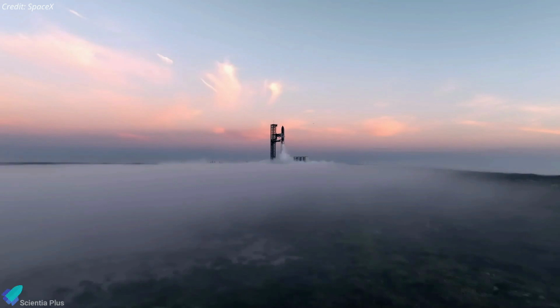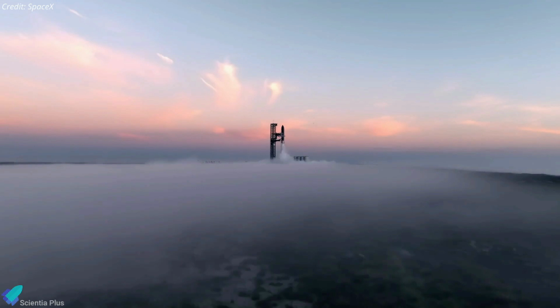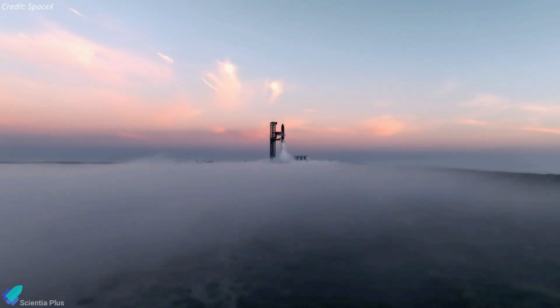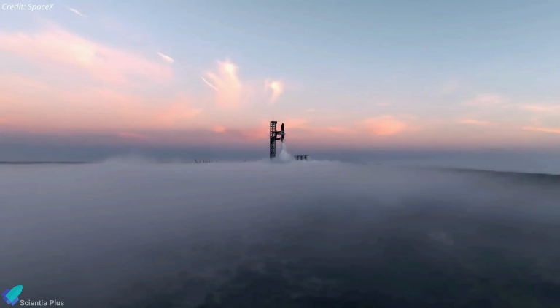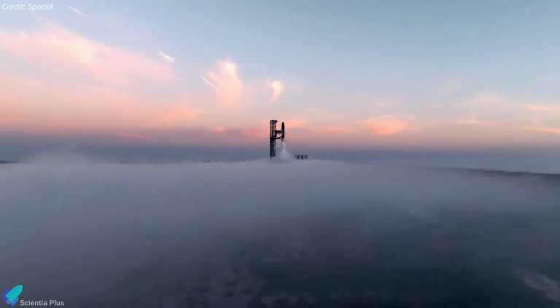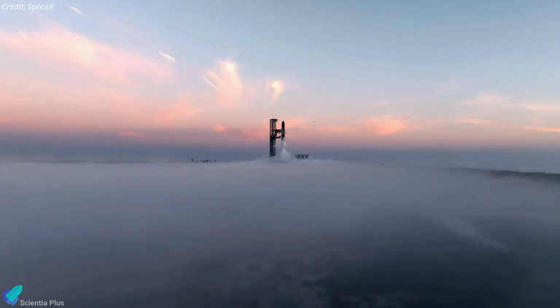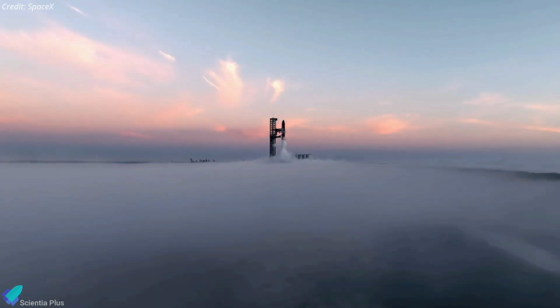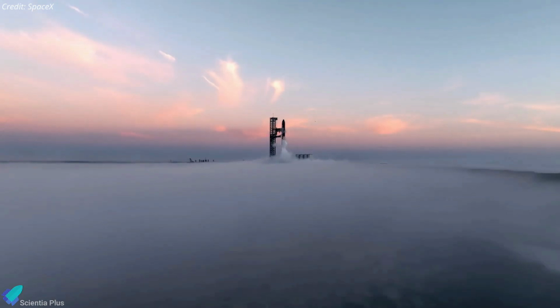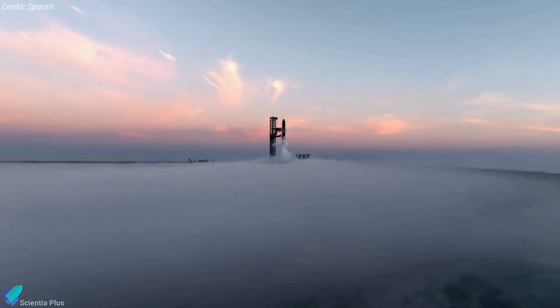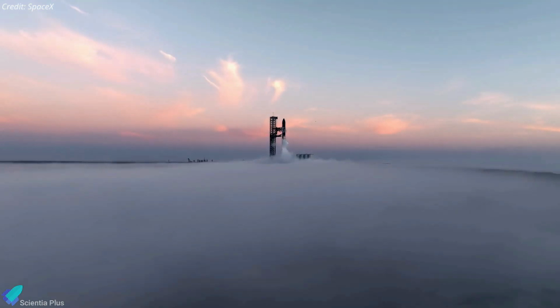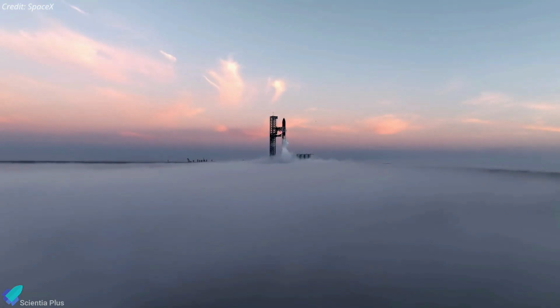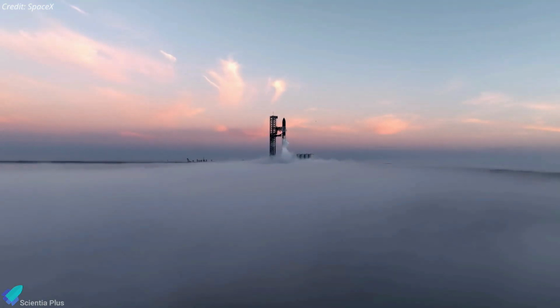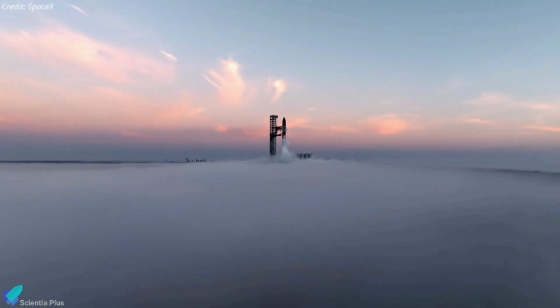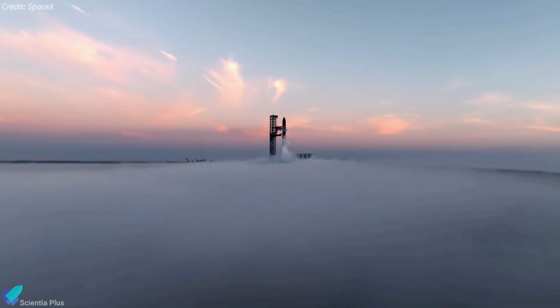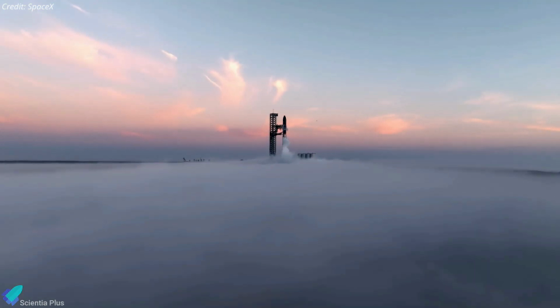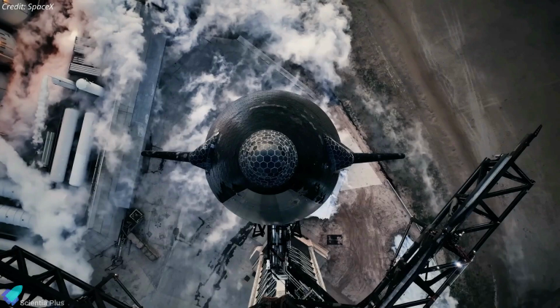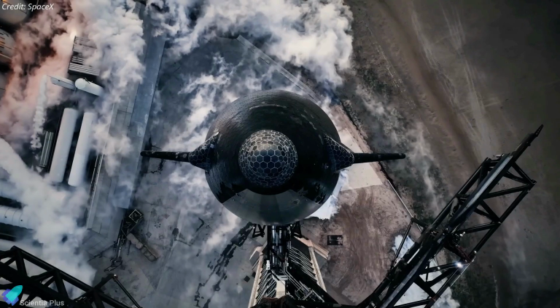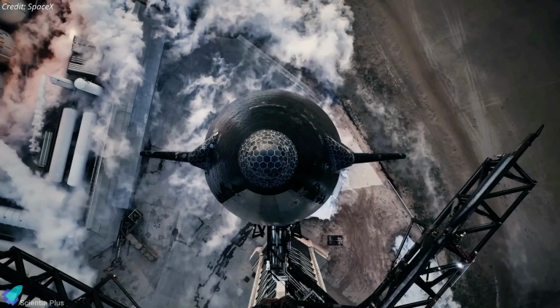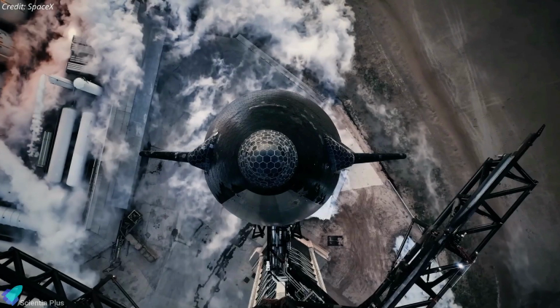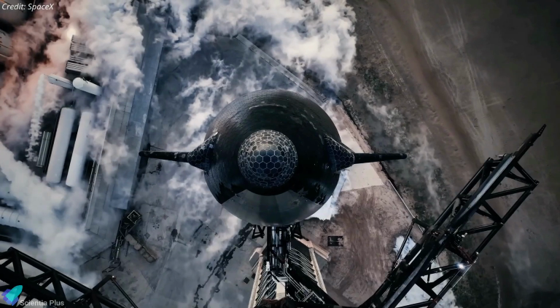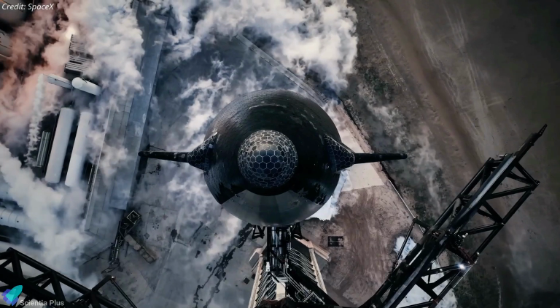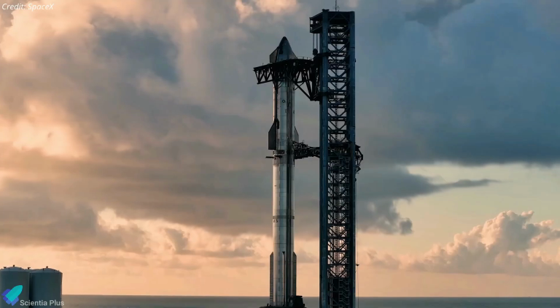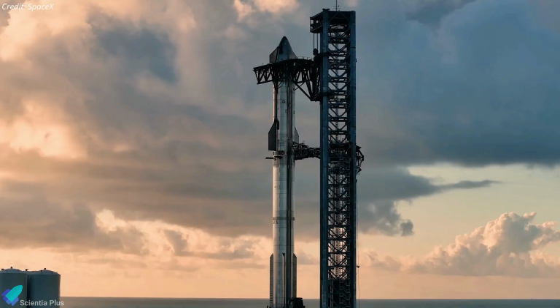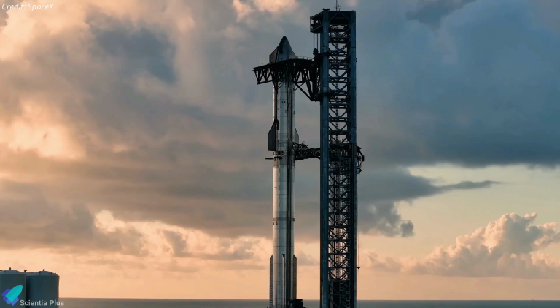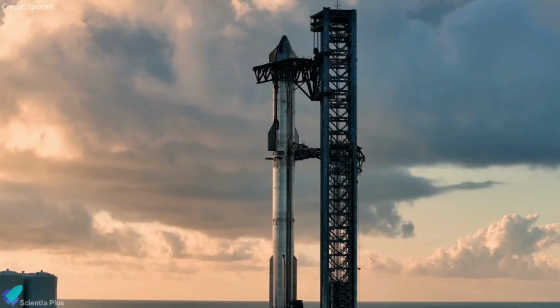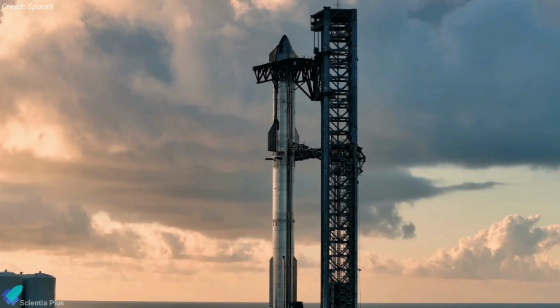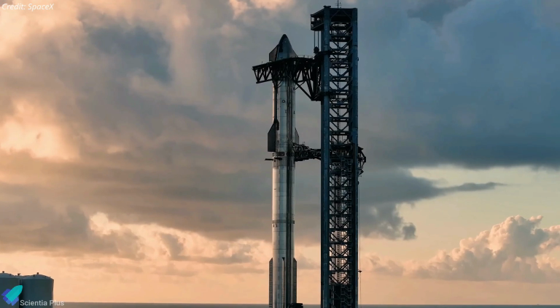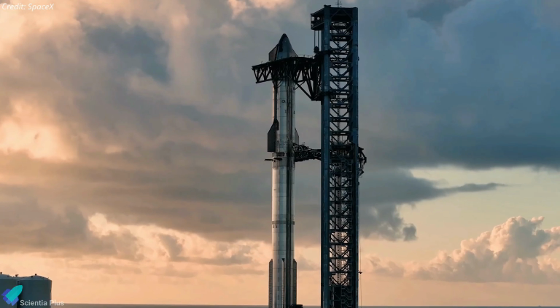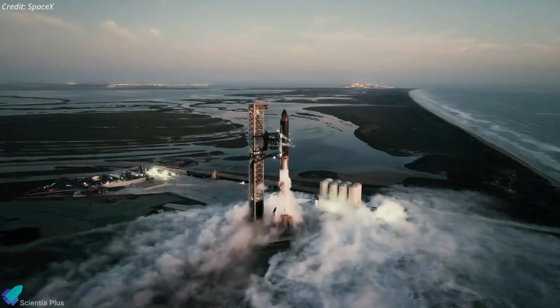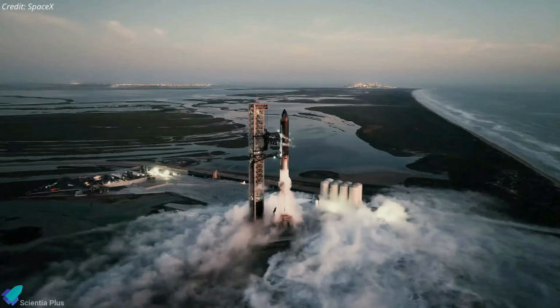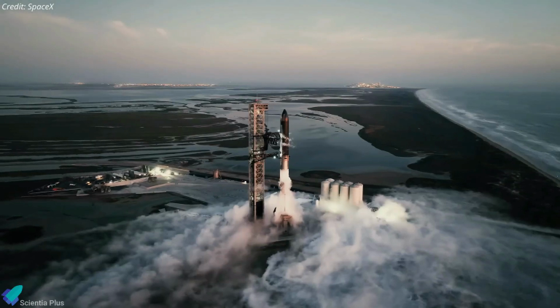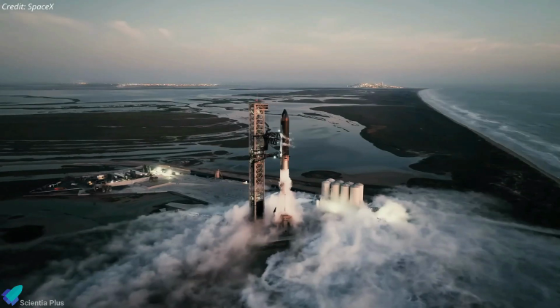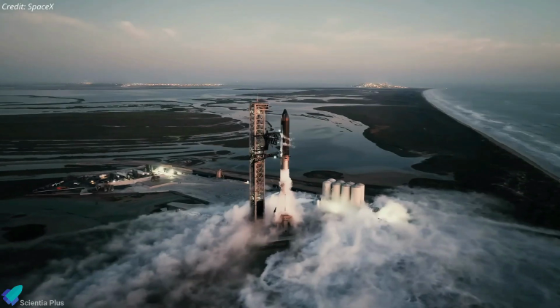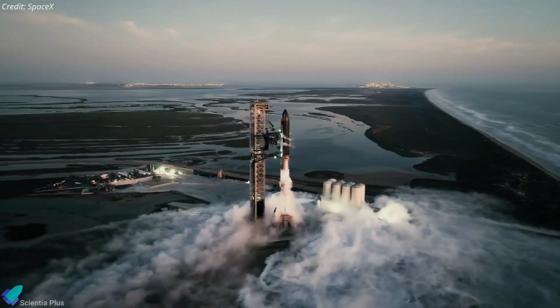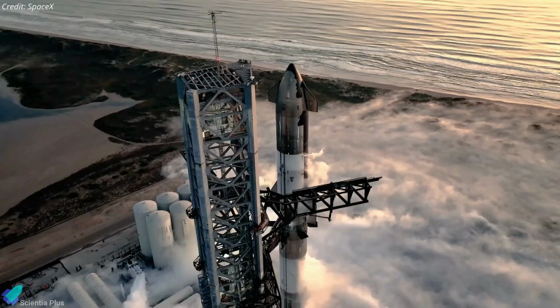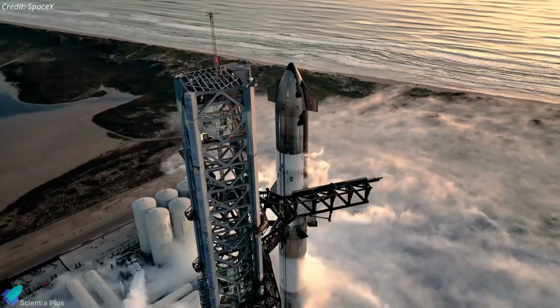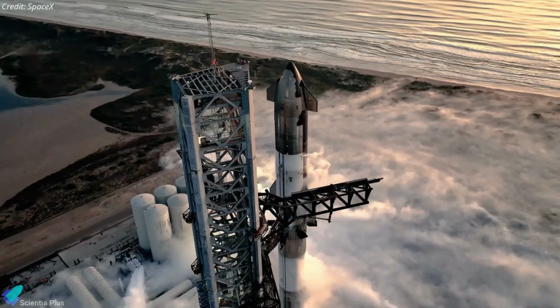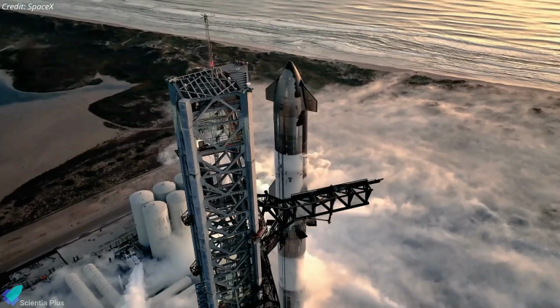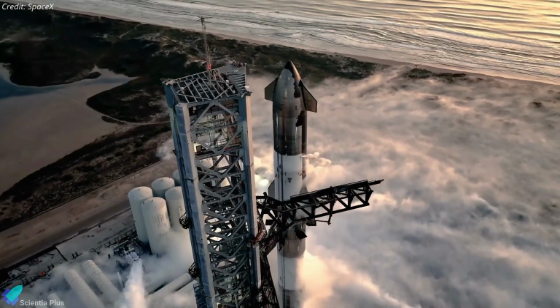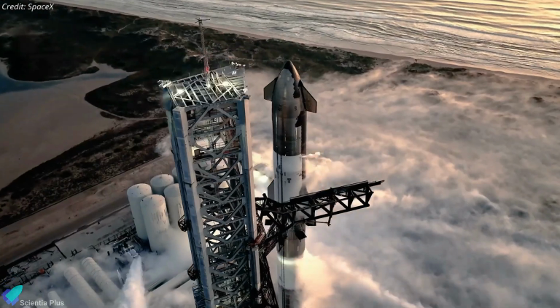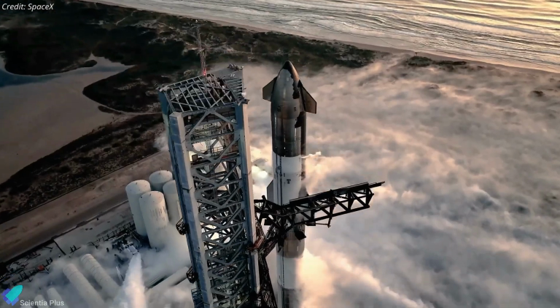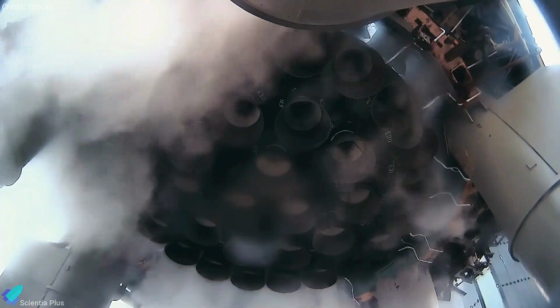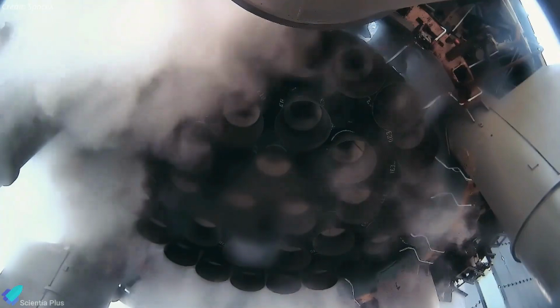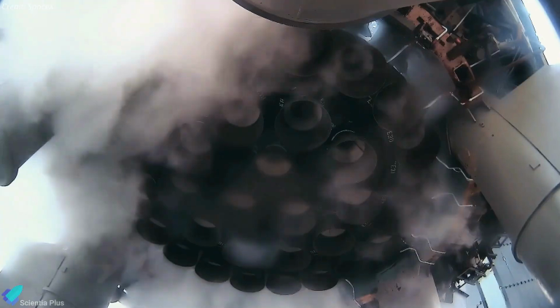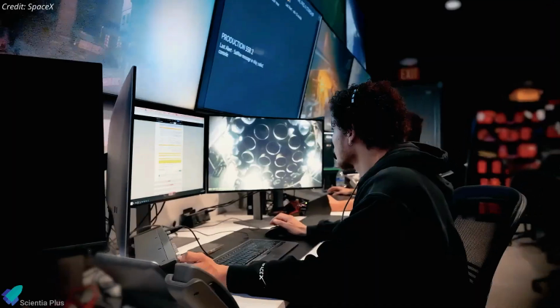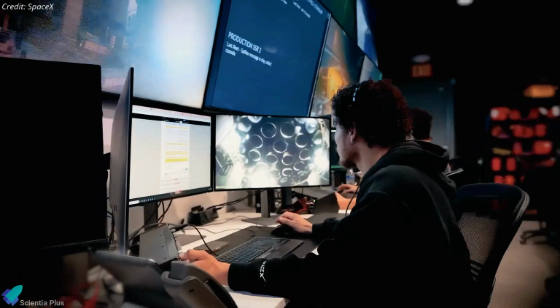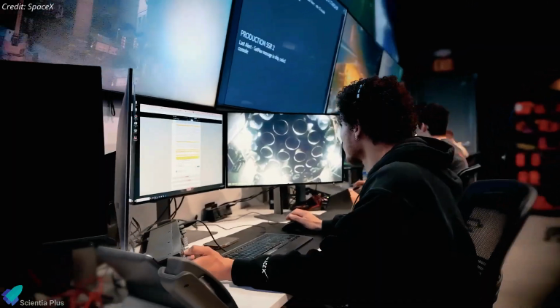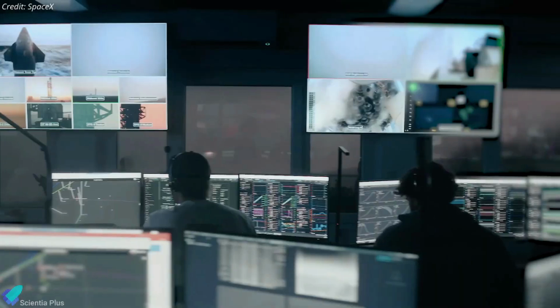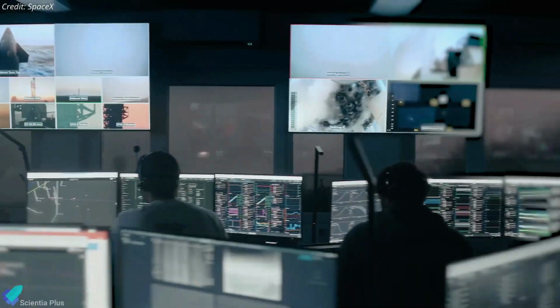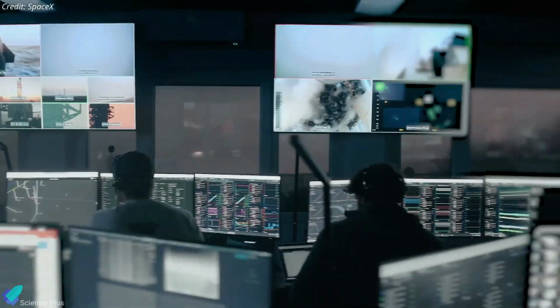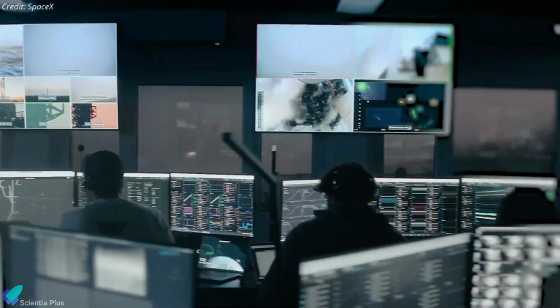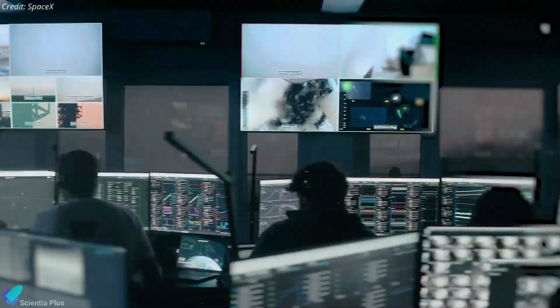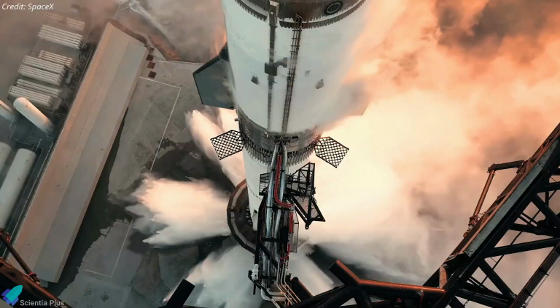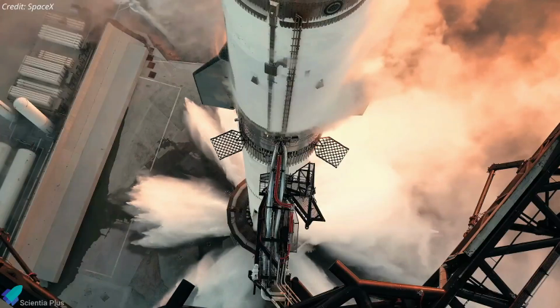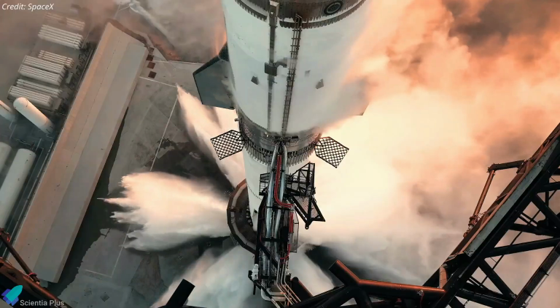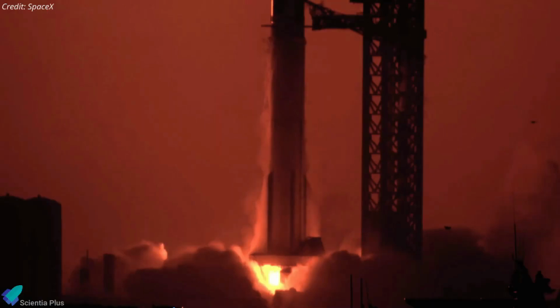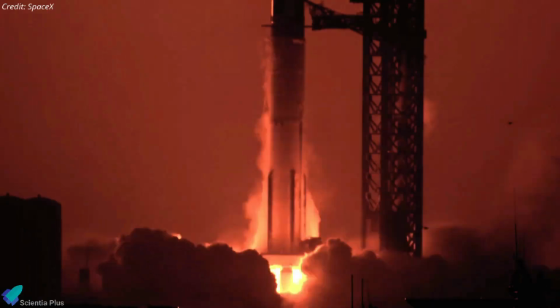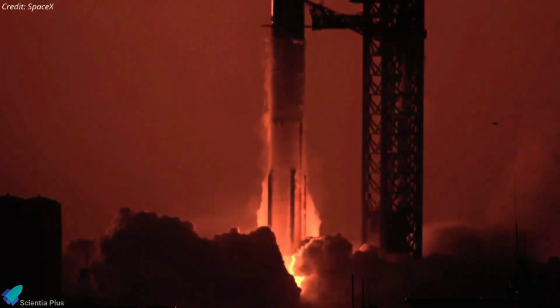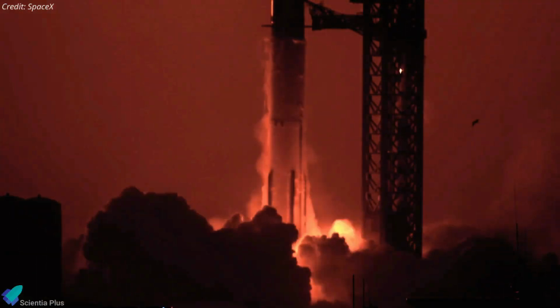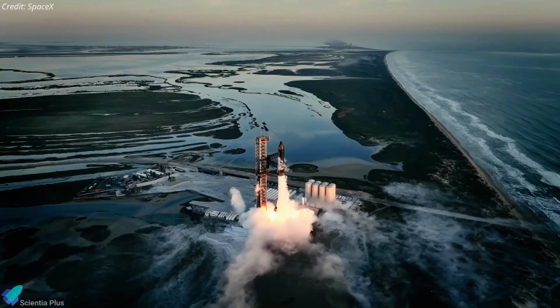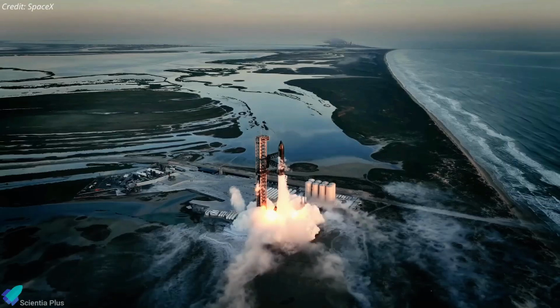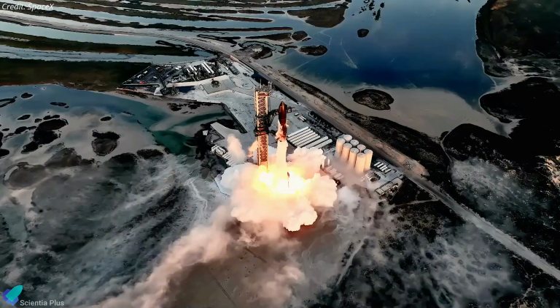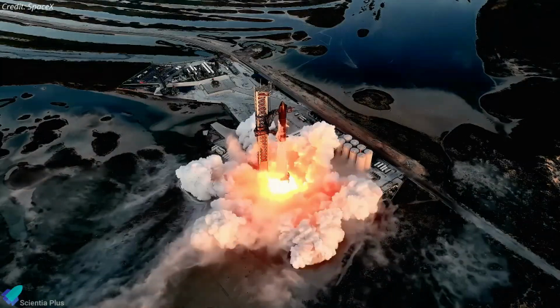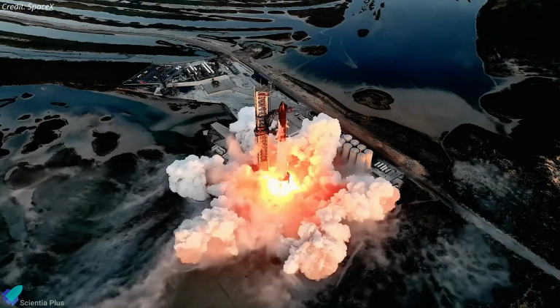After weeks of assembly, rigorous testing, and meticulous preparation, SpaceX is ready for the seventh integrated flight test of Starship.